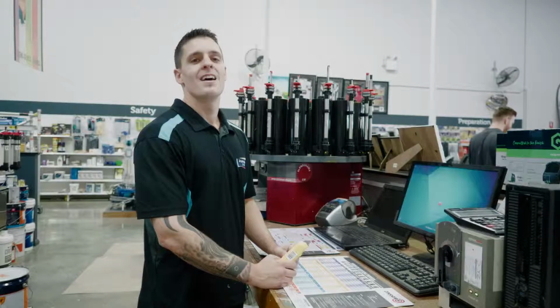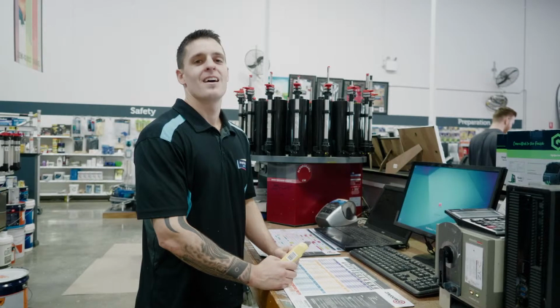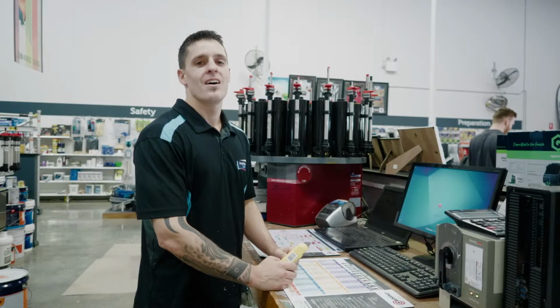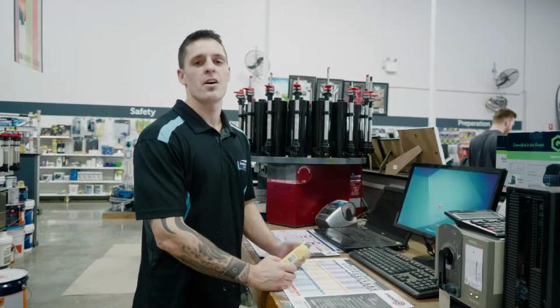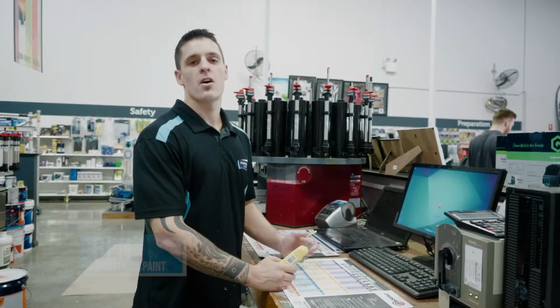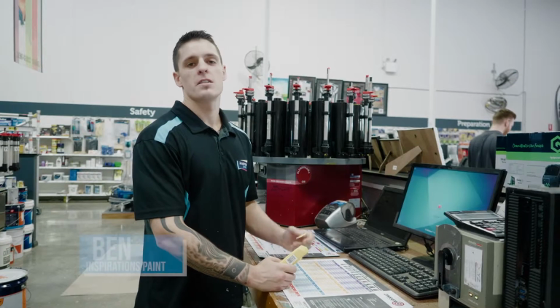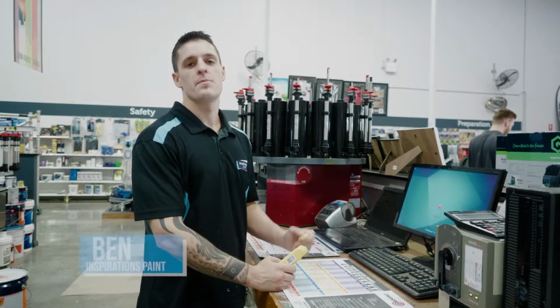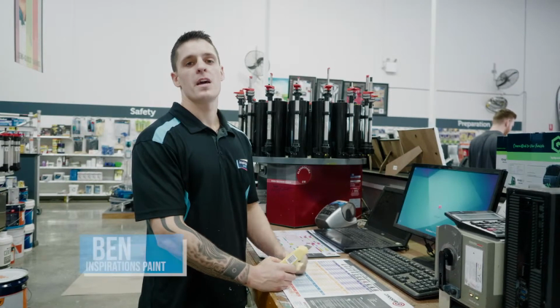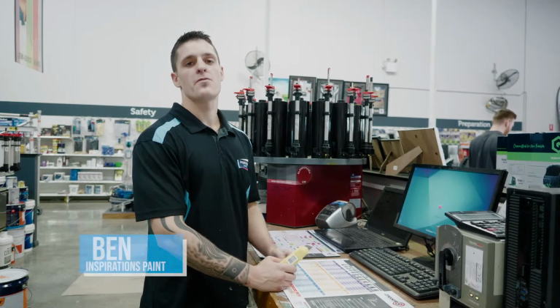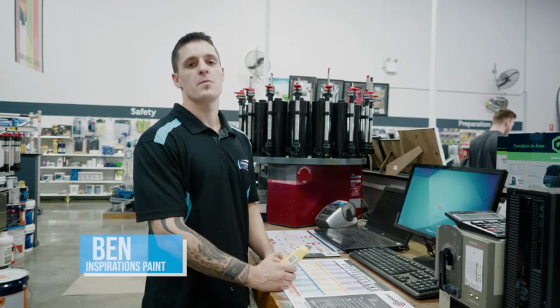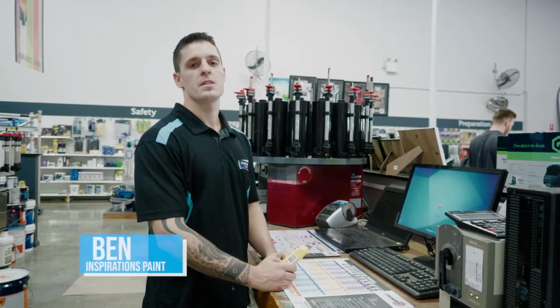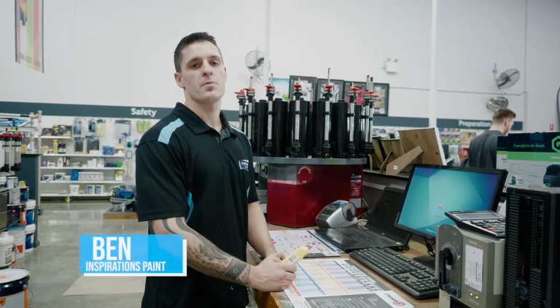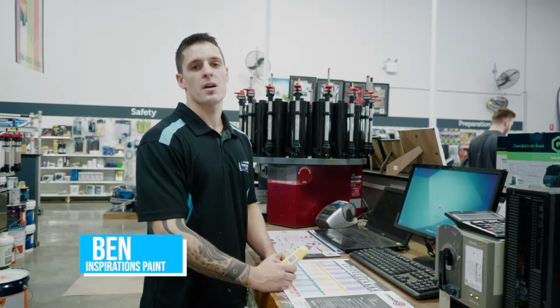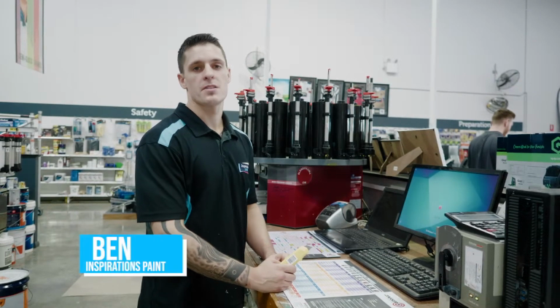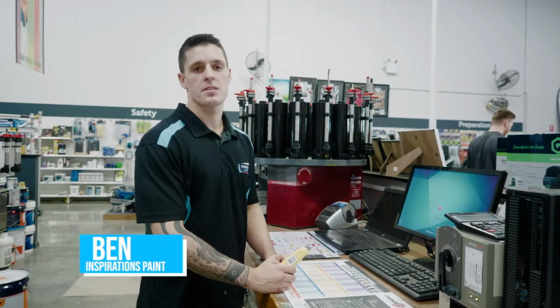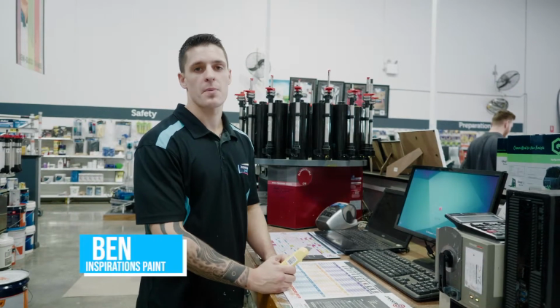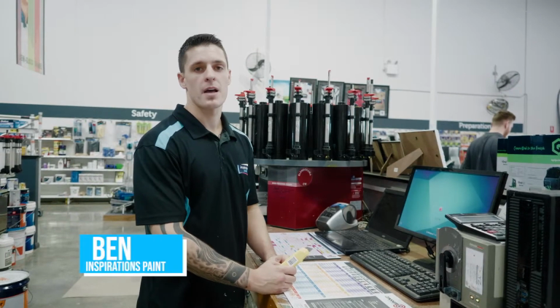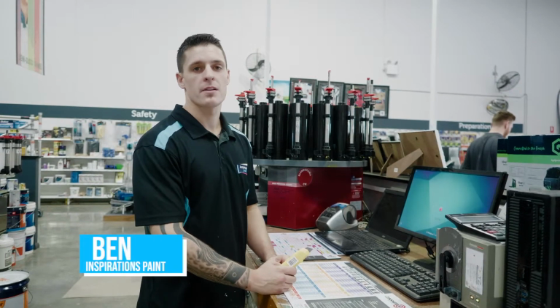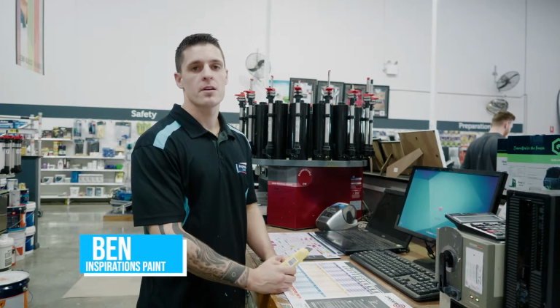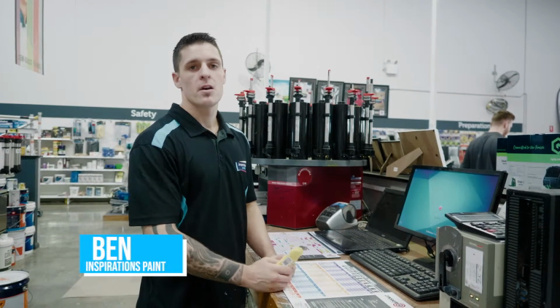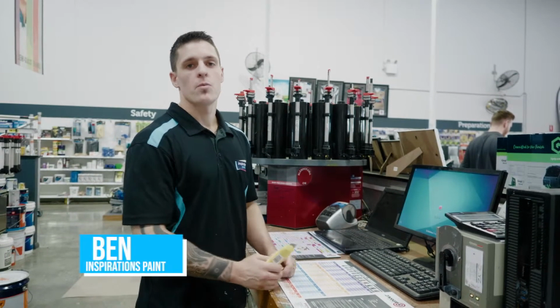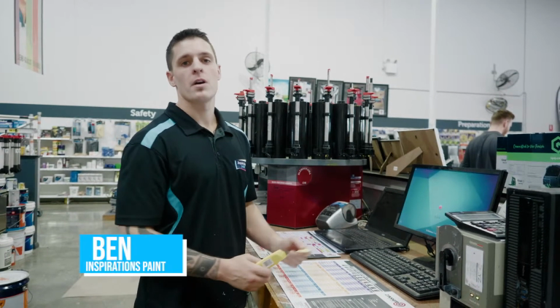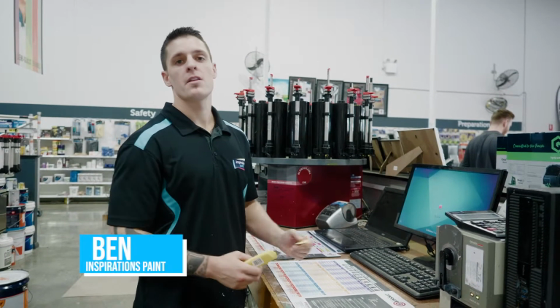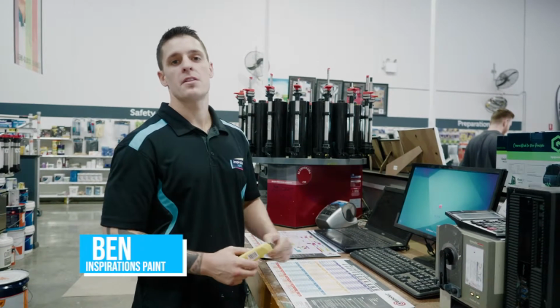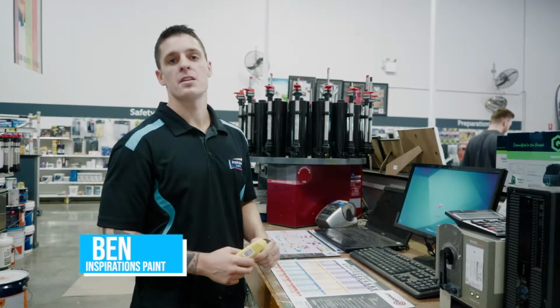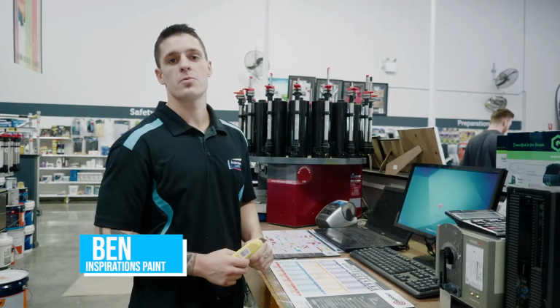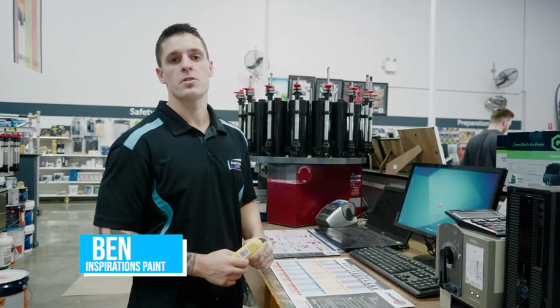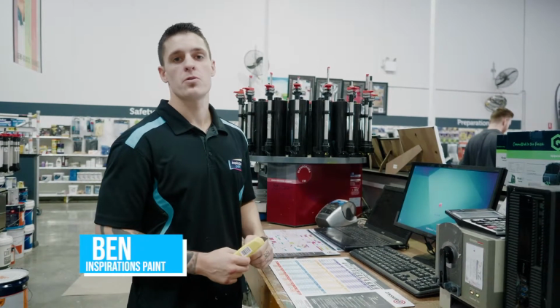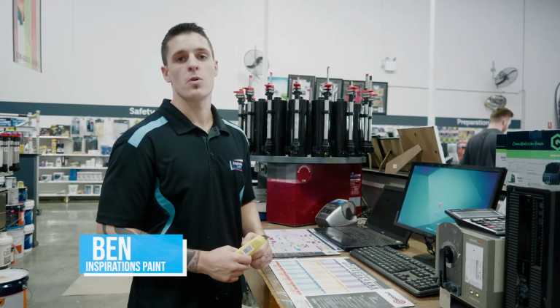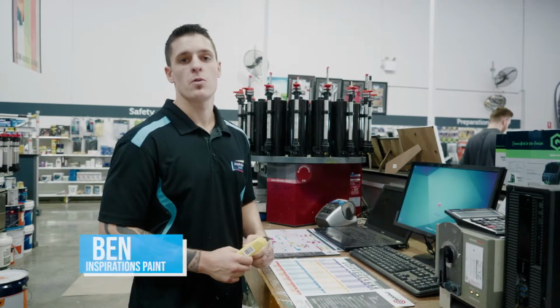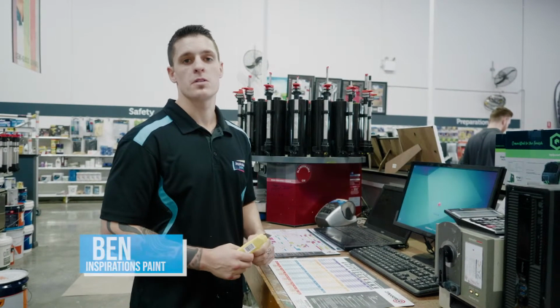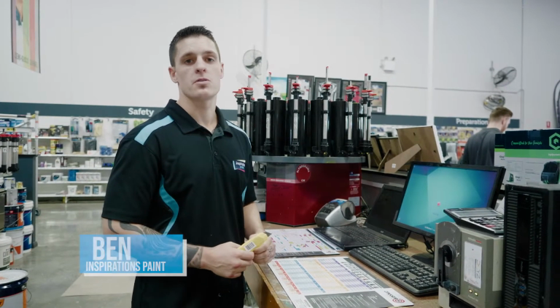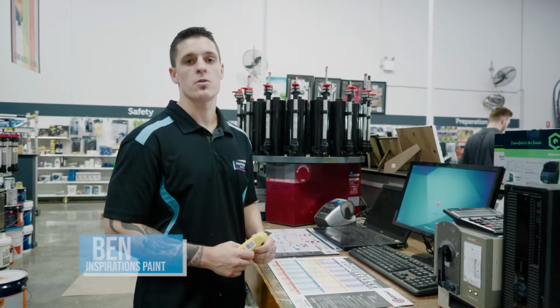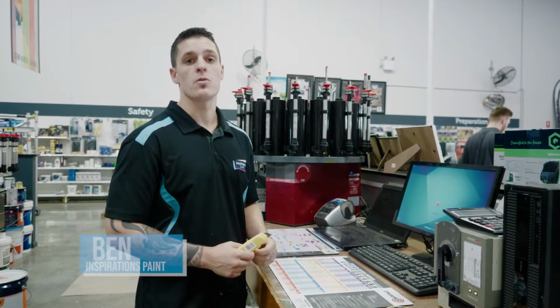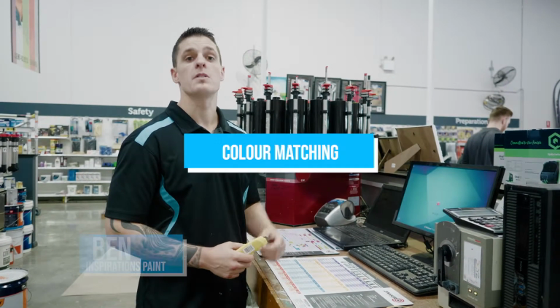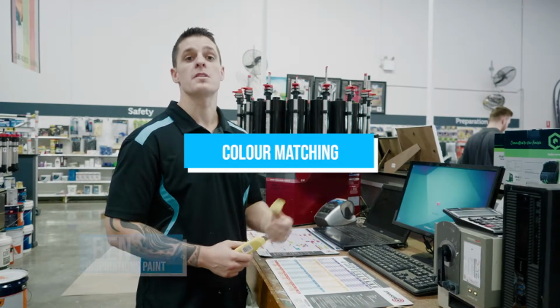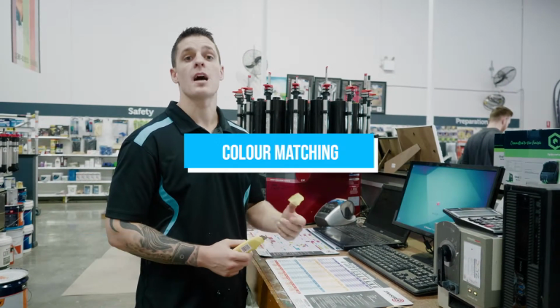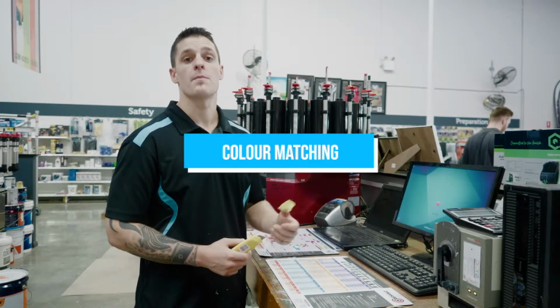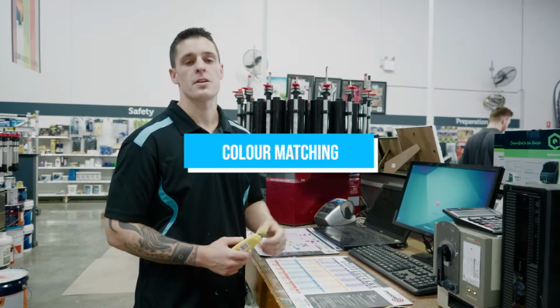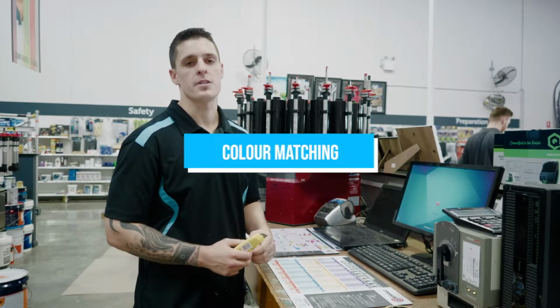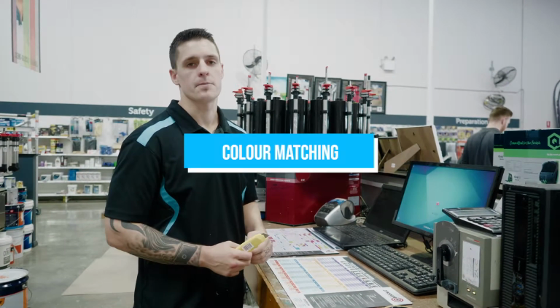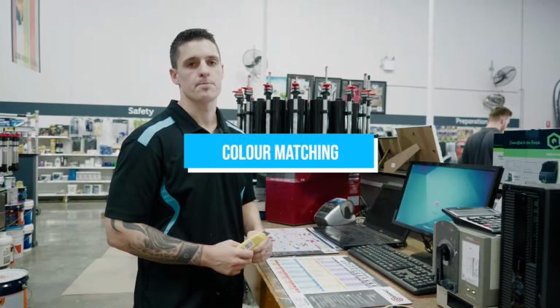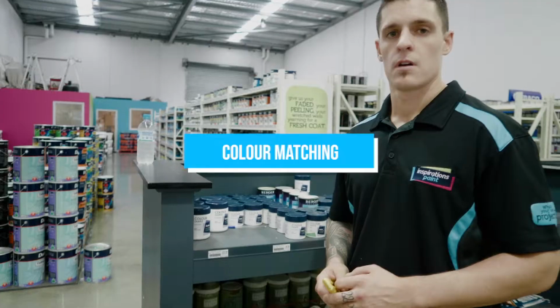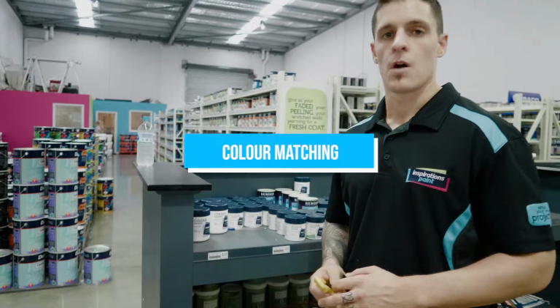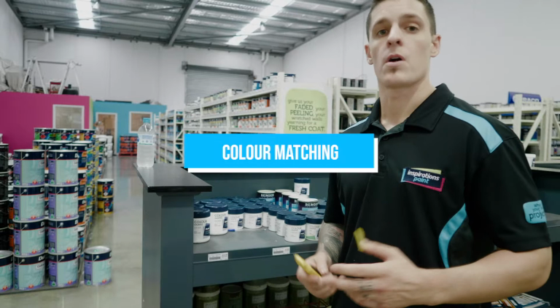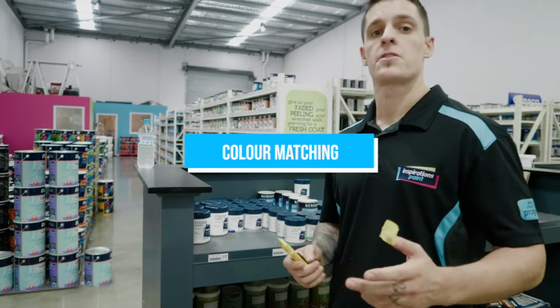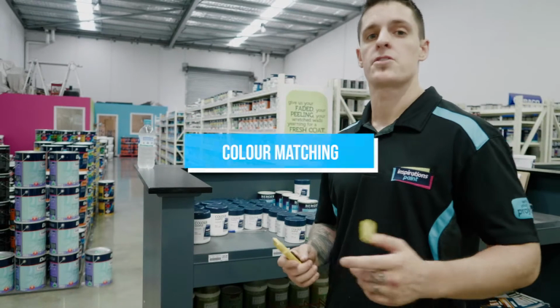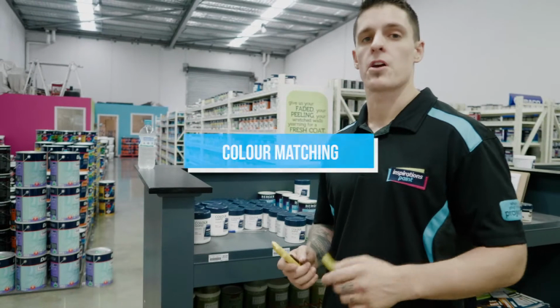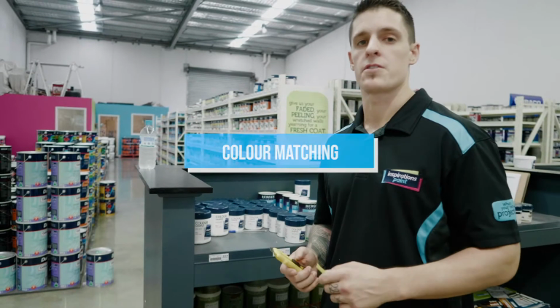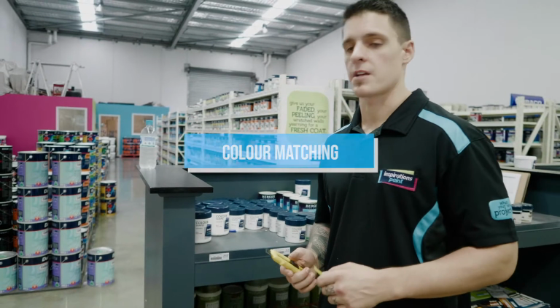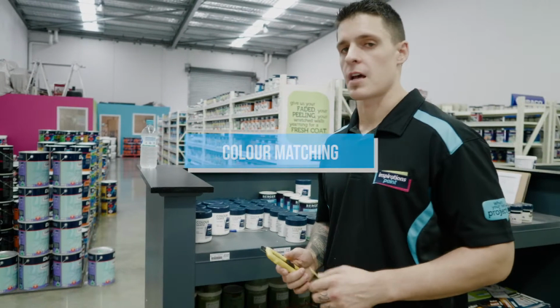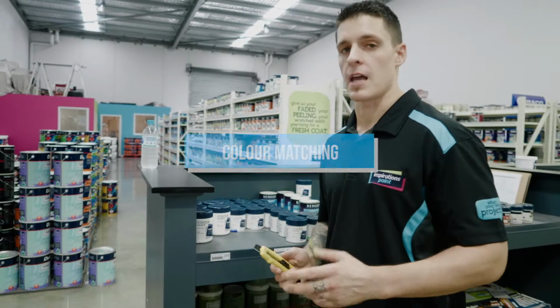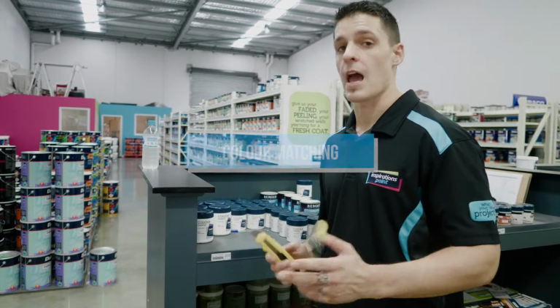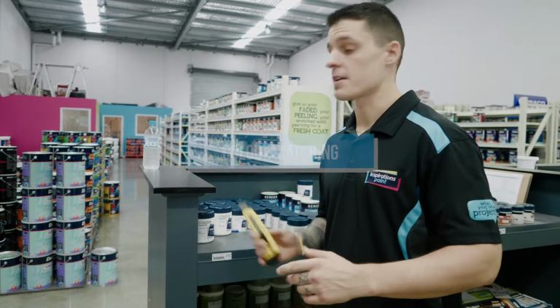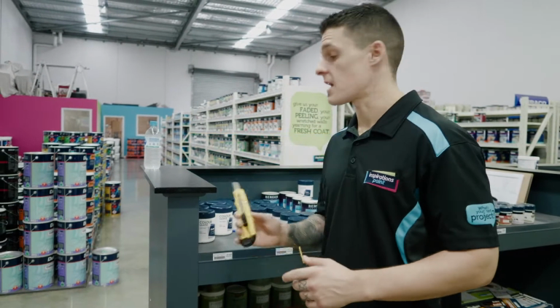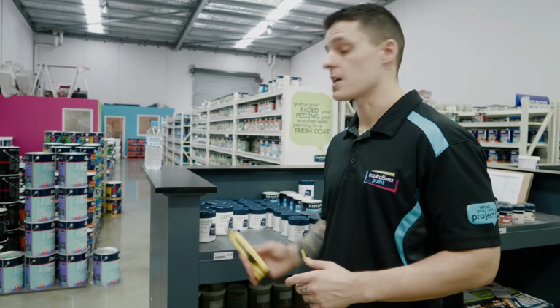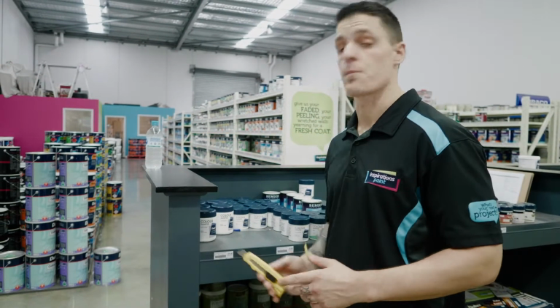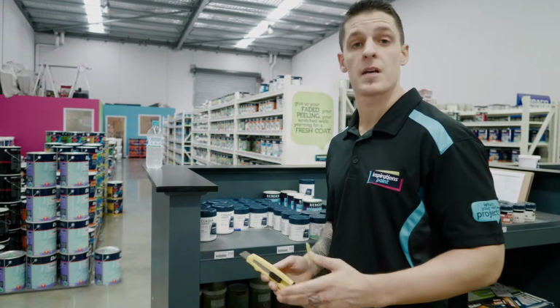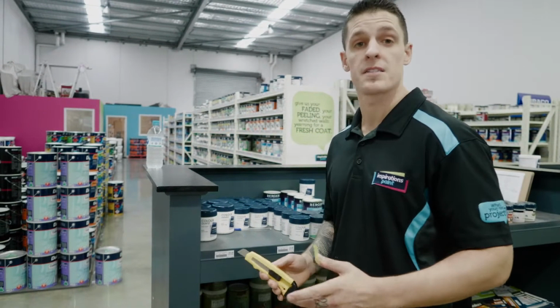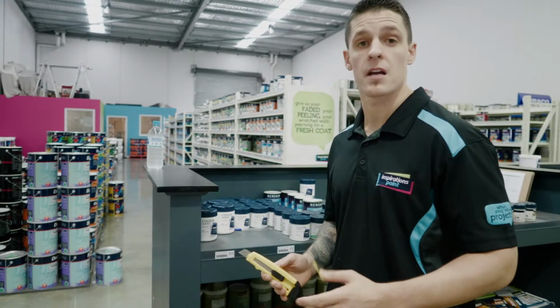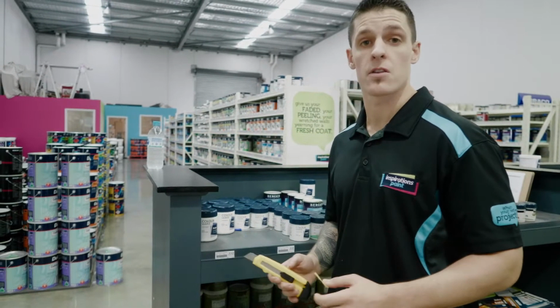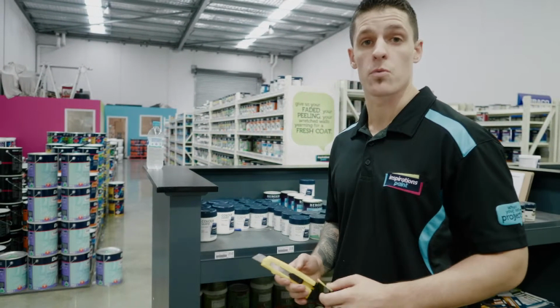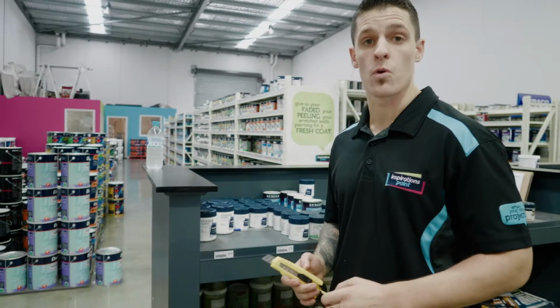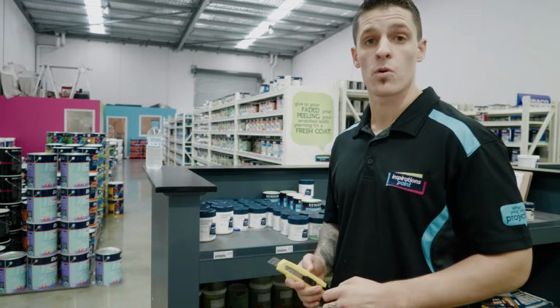Hi guys, Ben from Inspirations Paint. One of the things we do well in store is color matching. I wanted to show you today how to take a piece out of the wall.